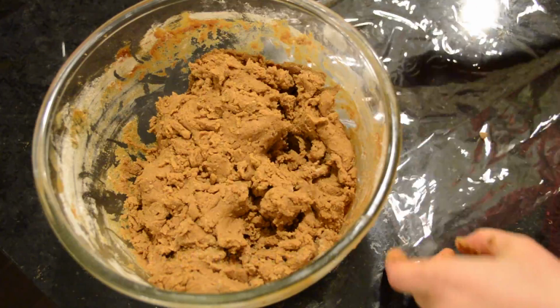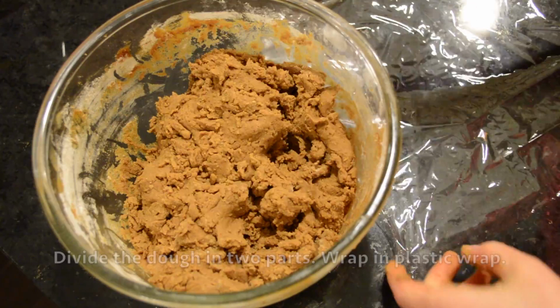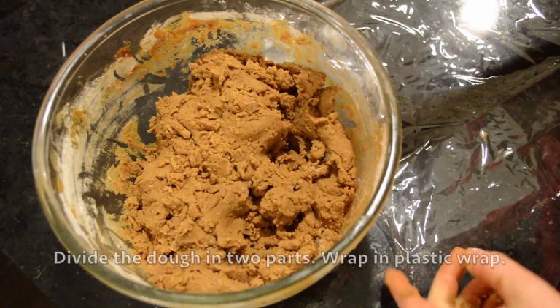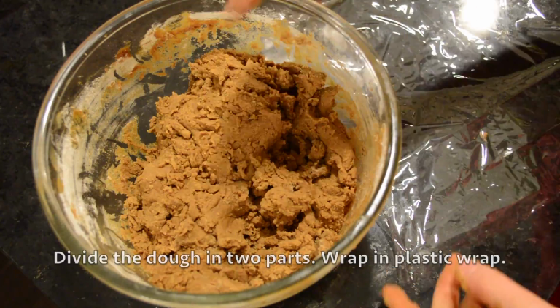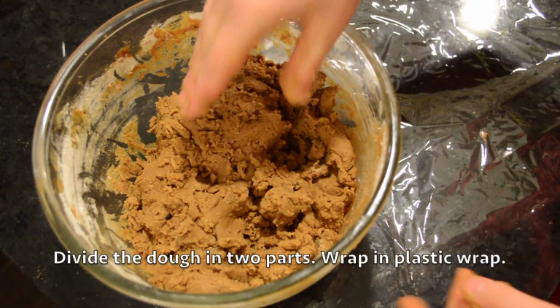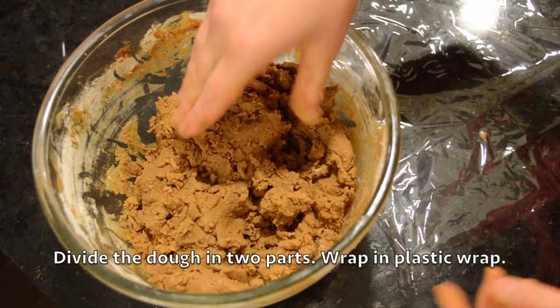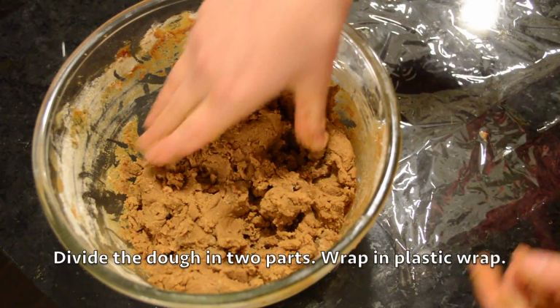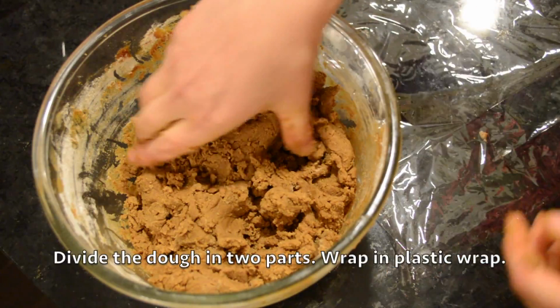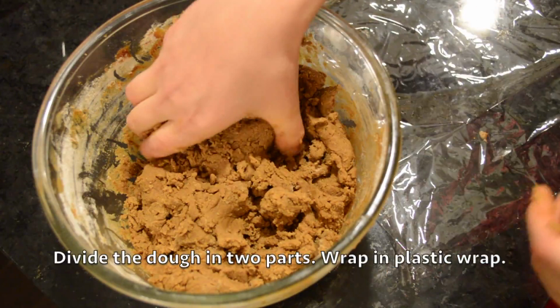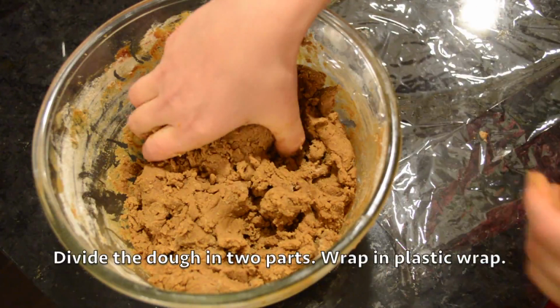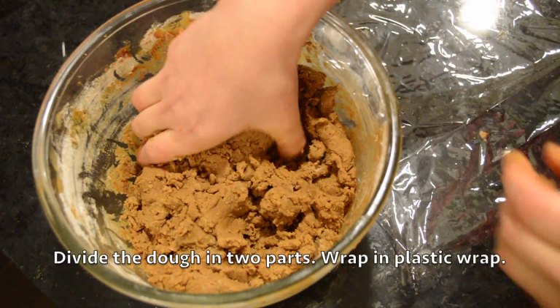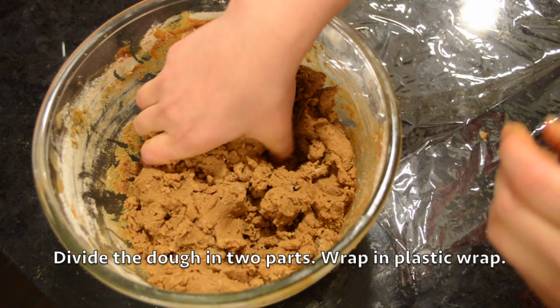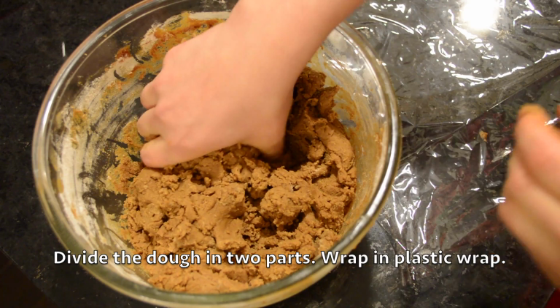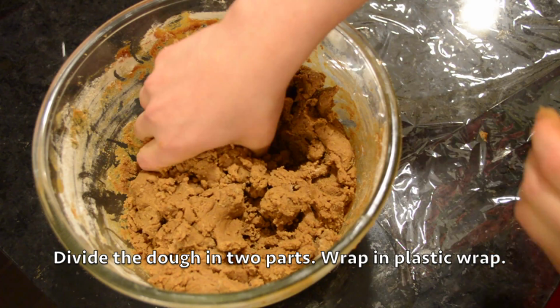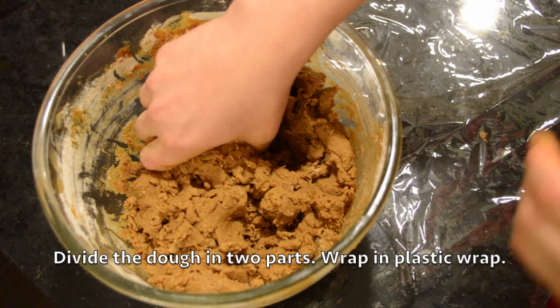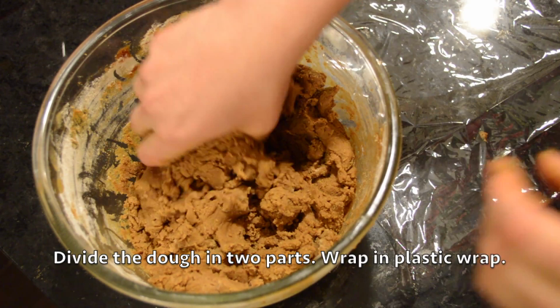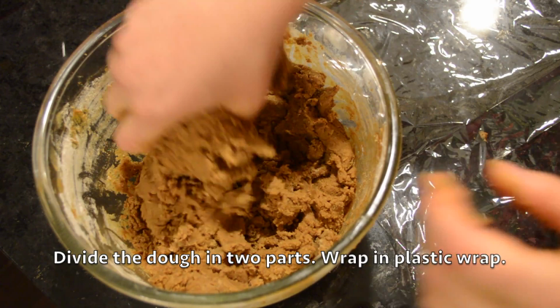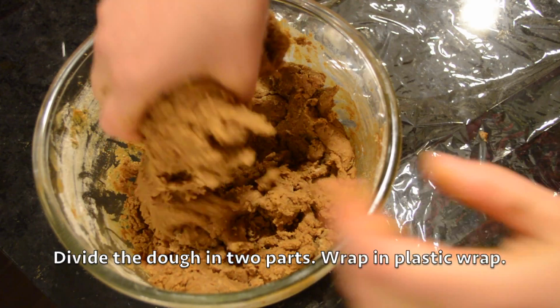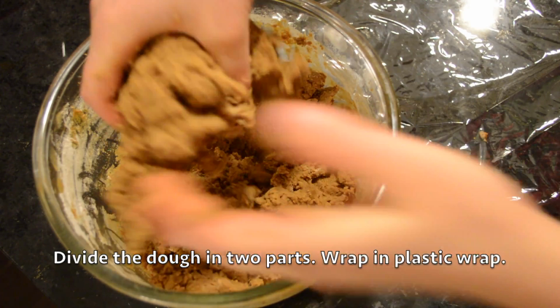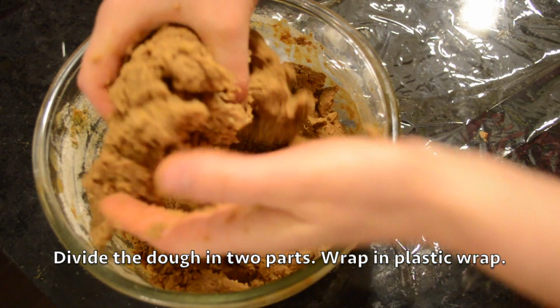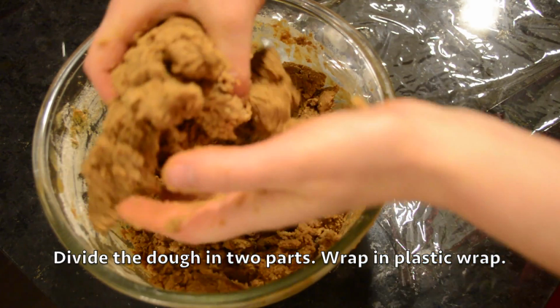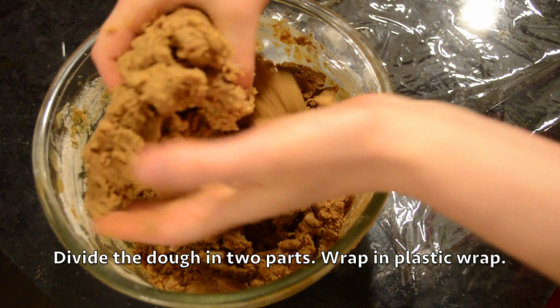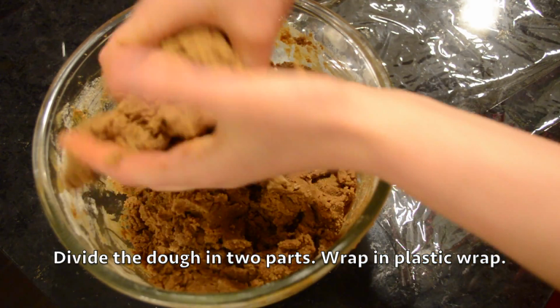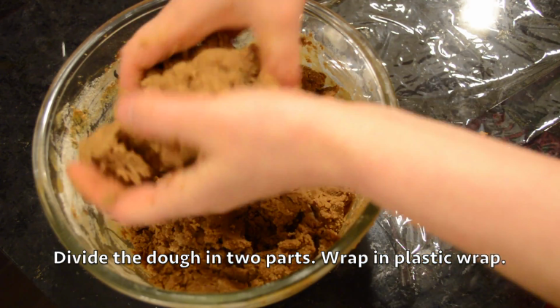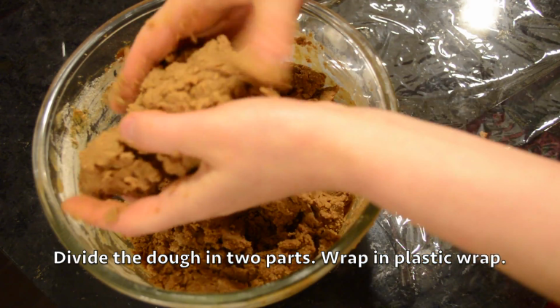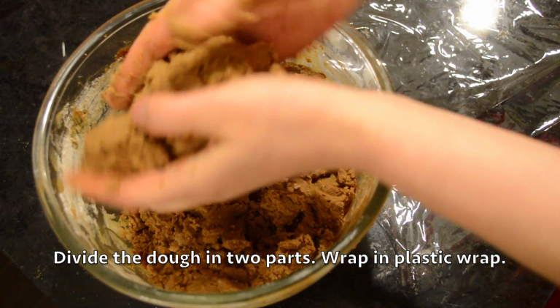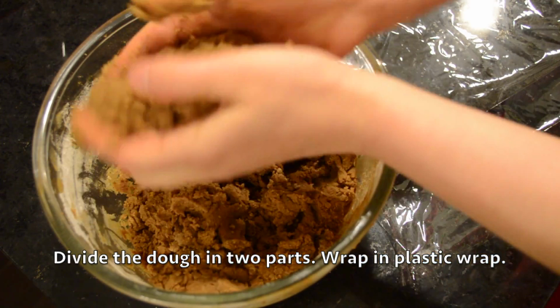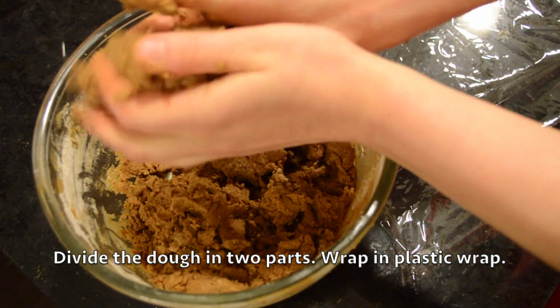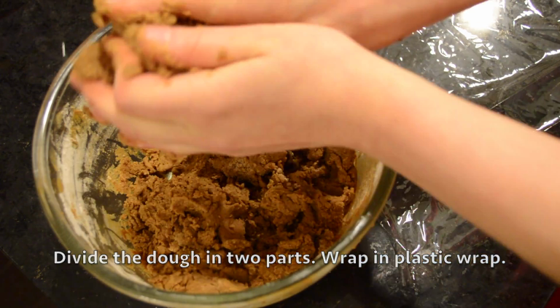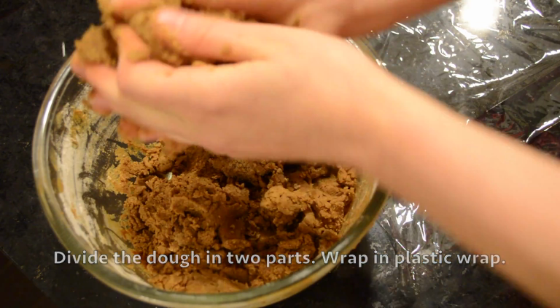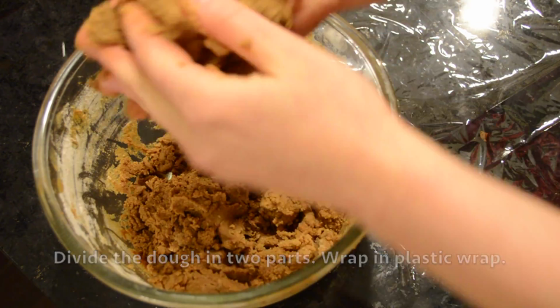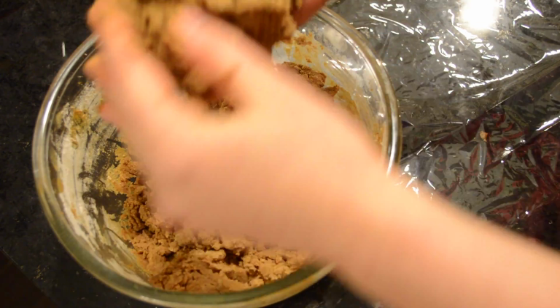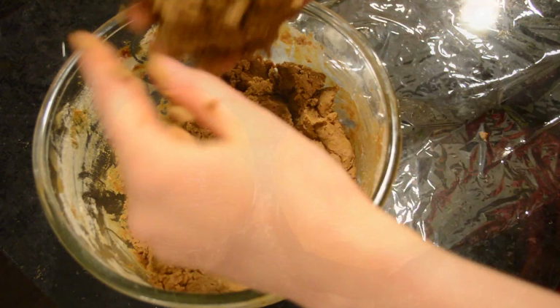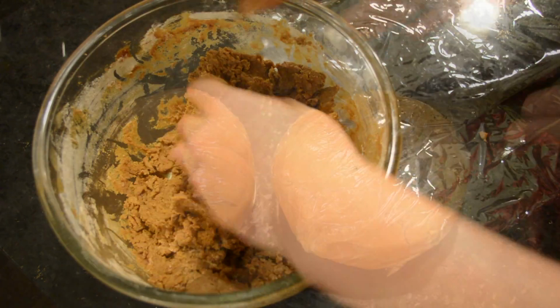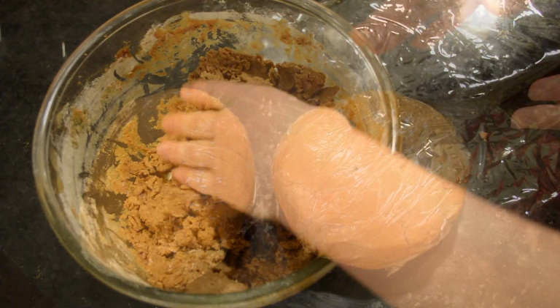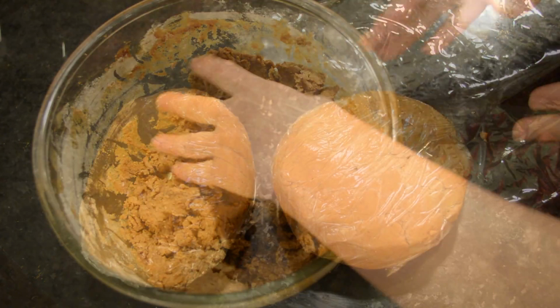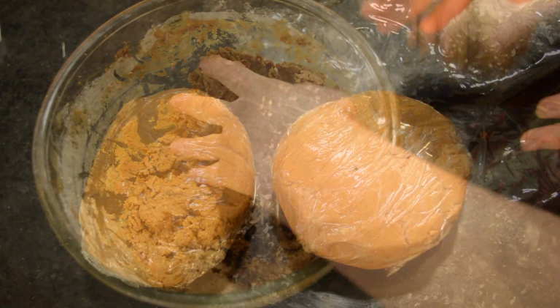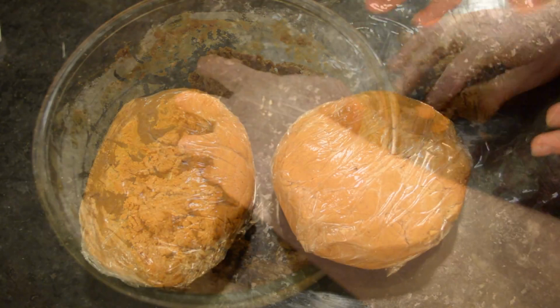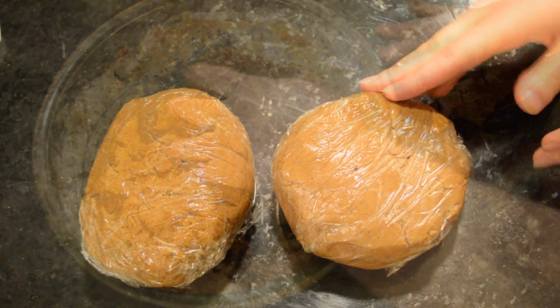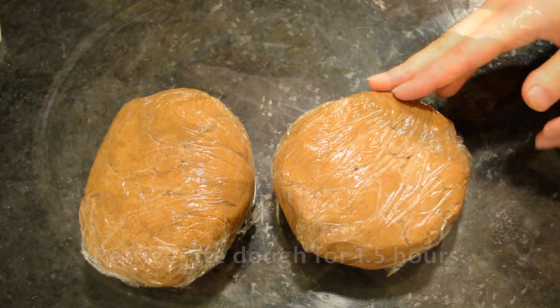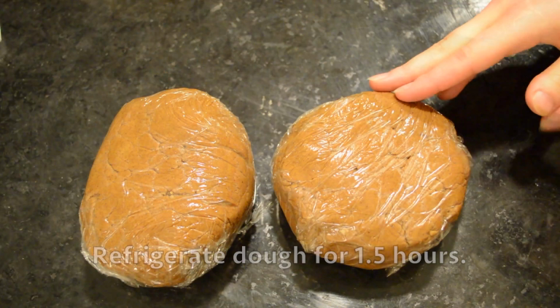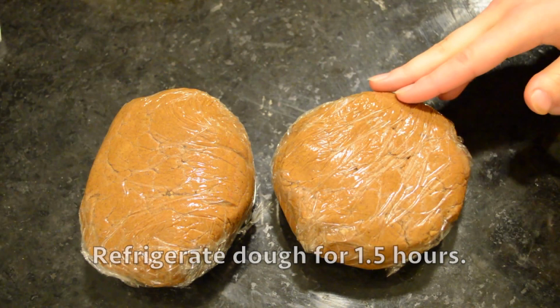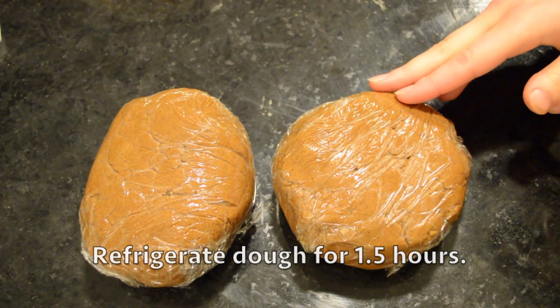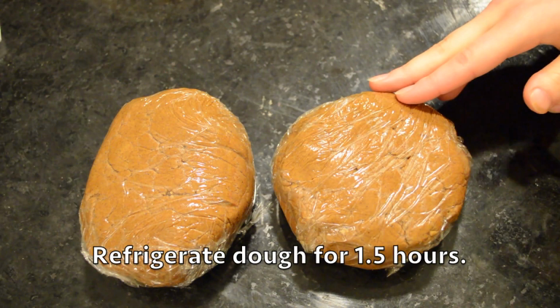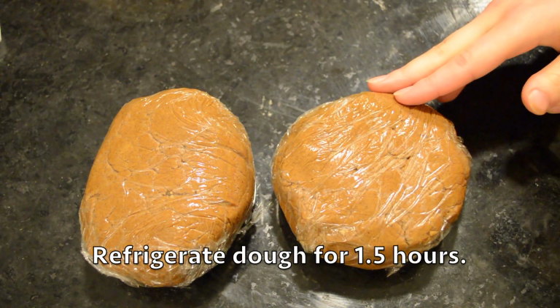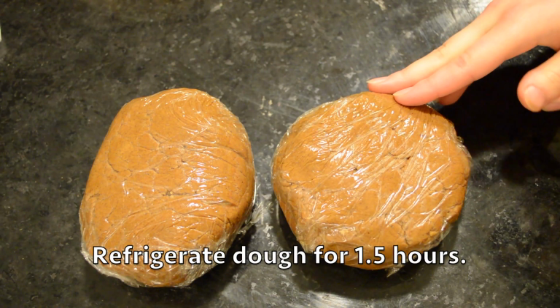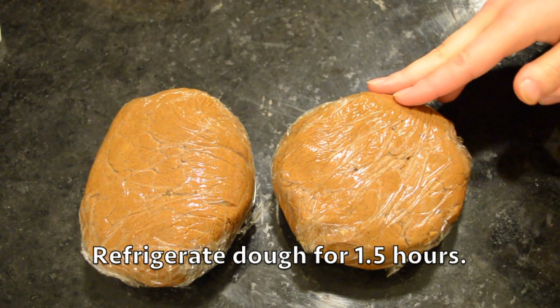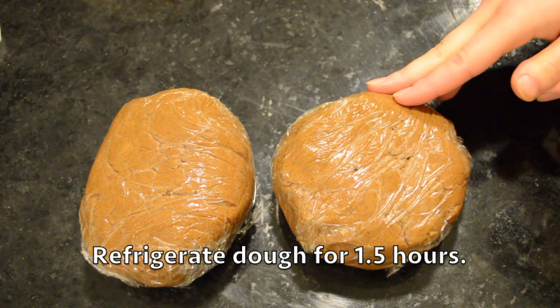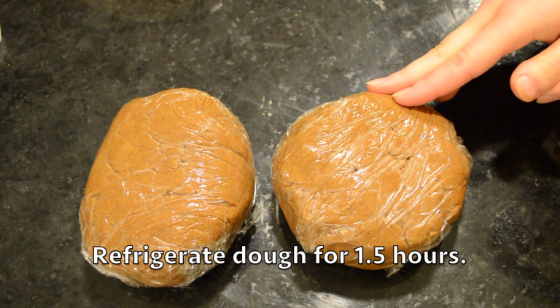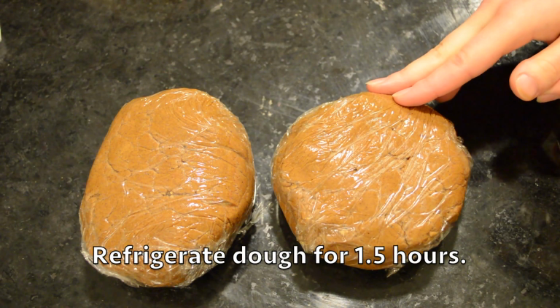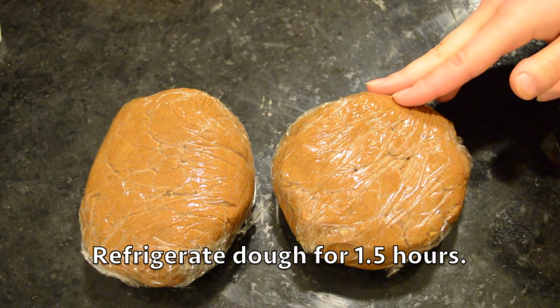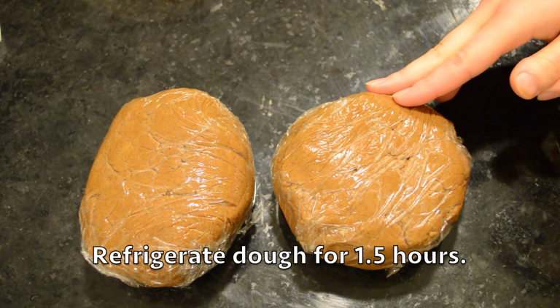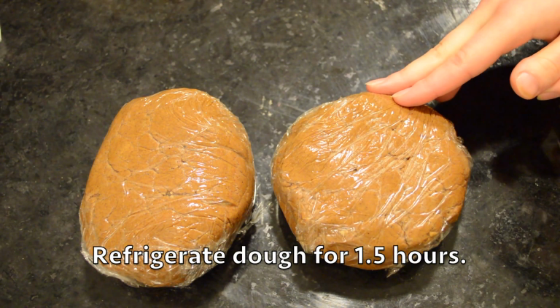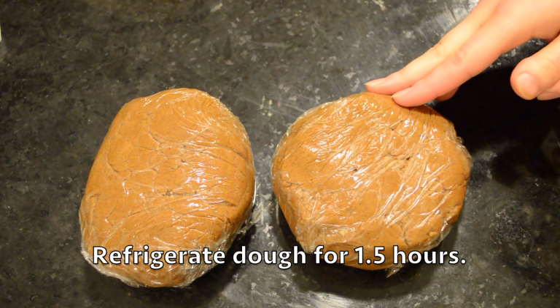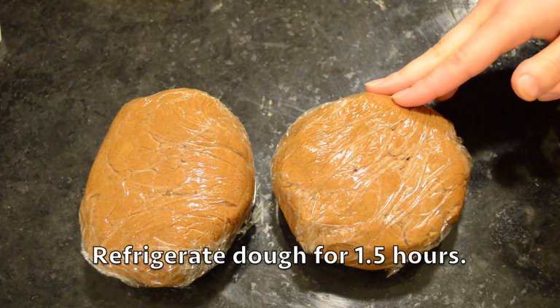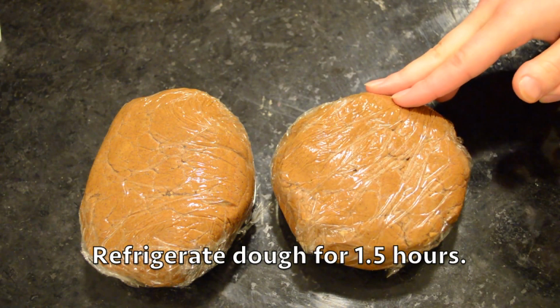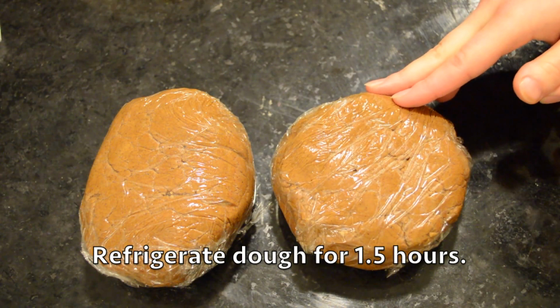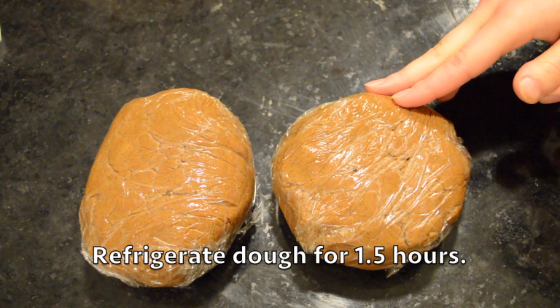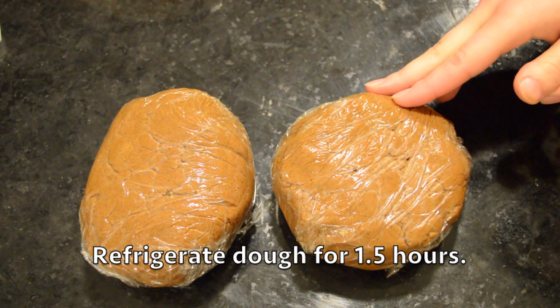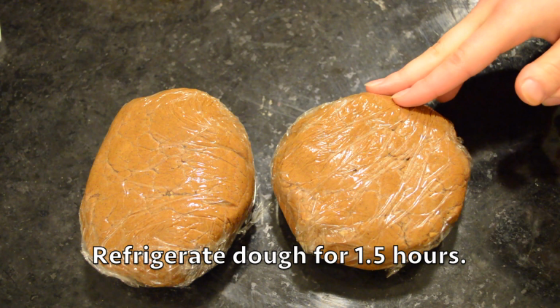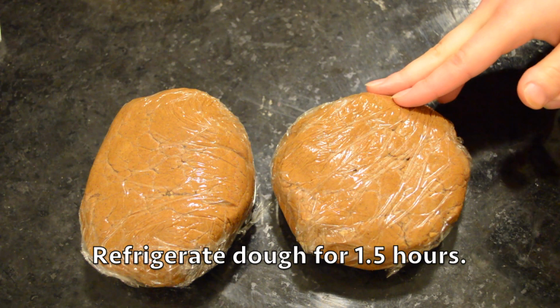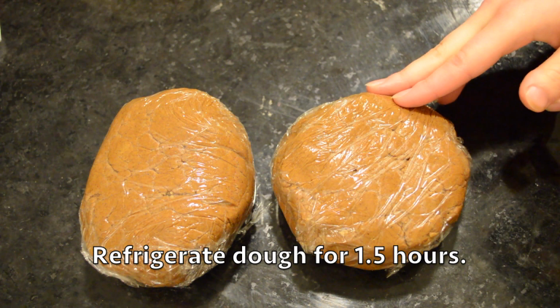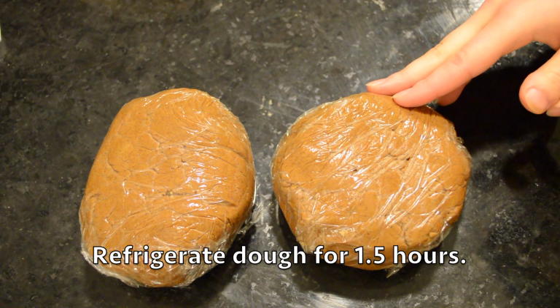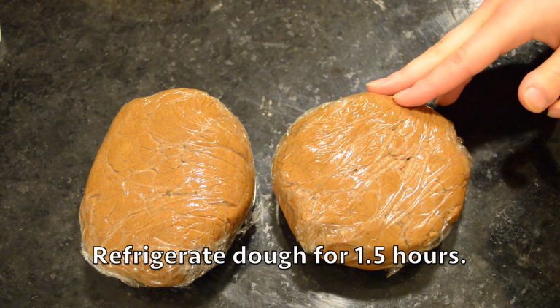Divide the dough in two and wrap it in plastic wrap. Place the dough in the fridge for about an hour and a half.